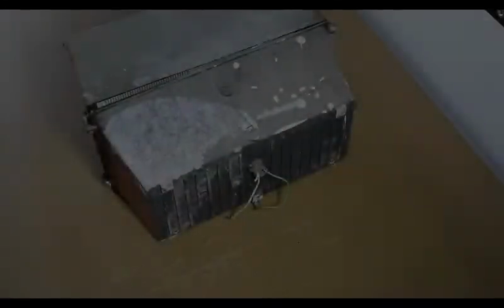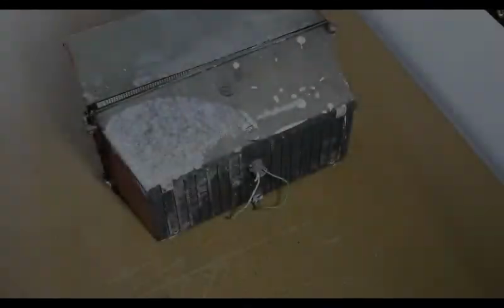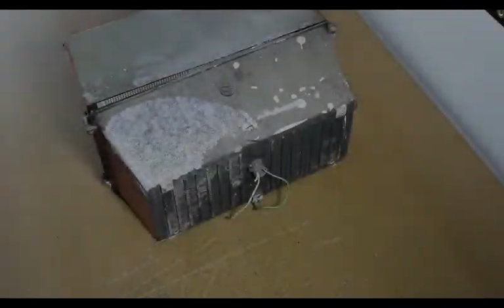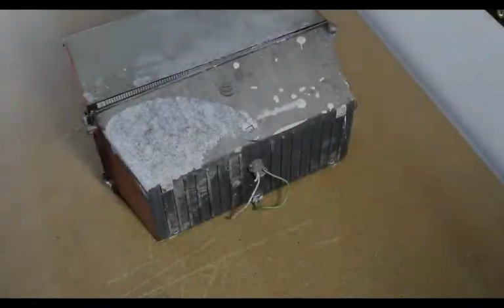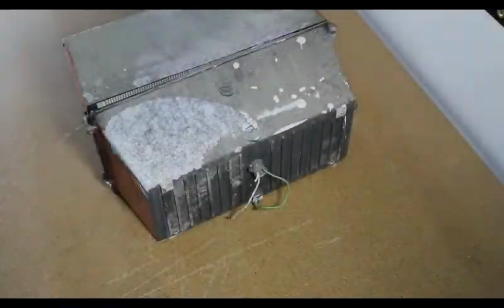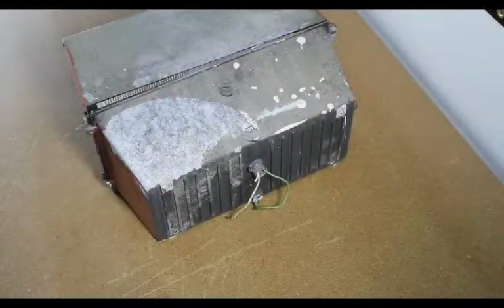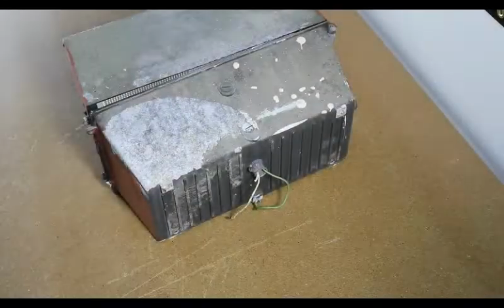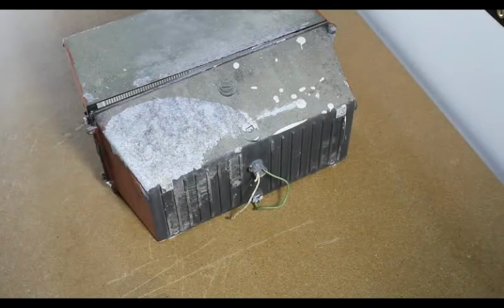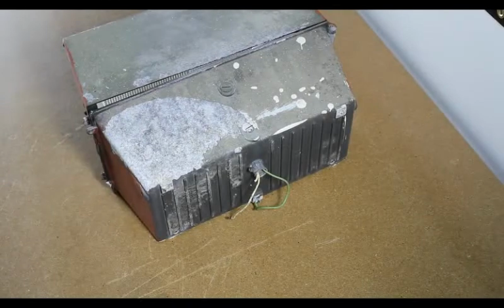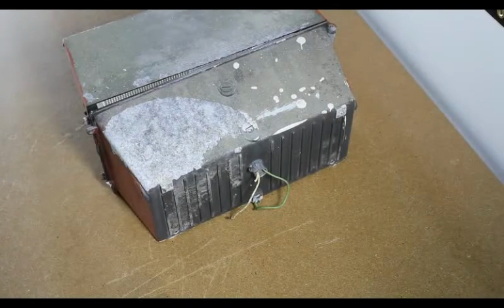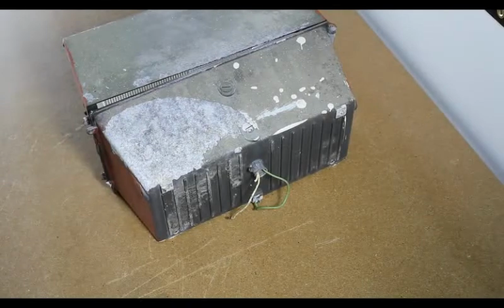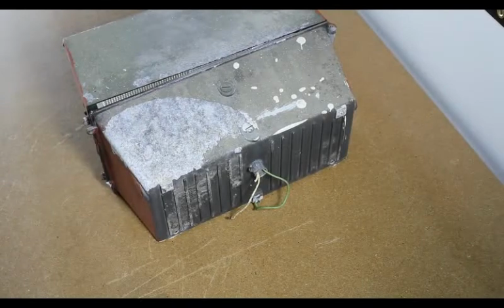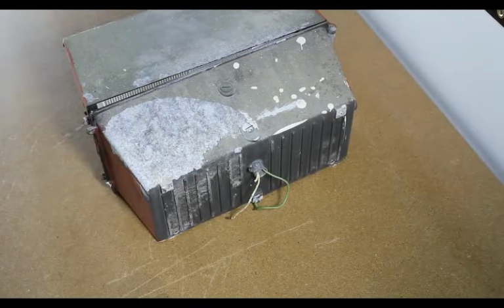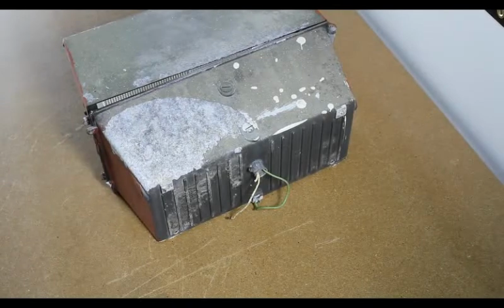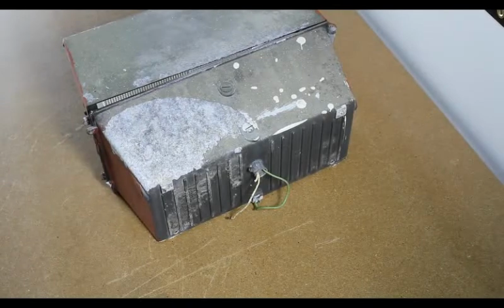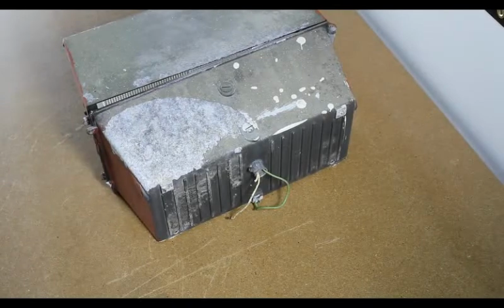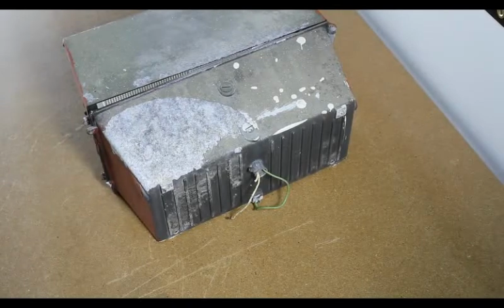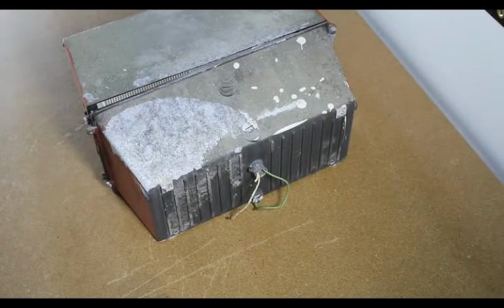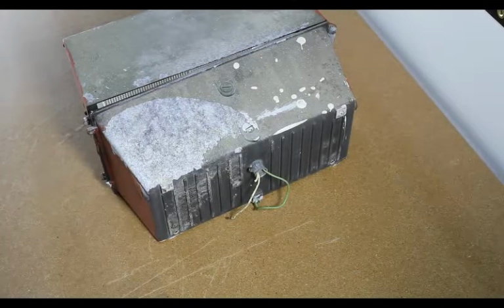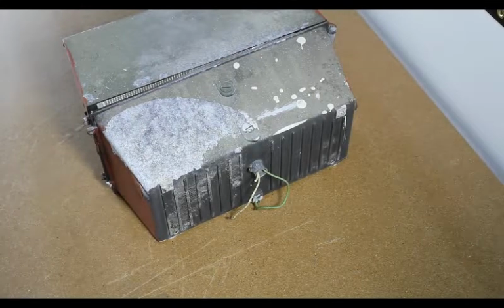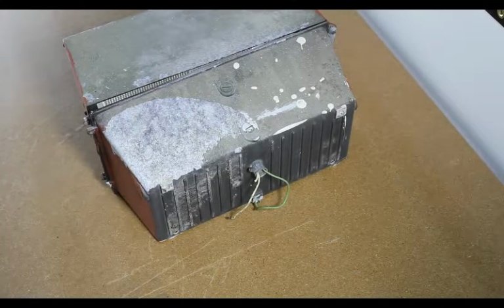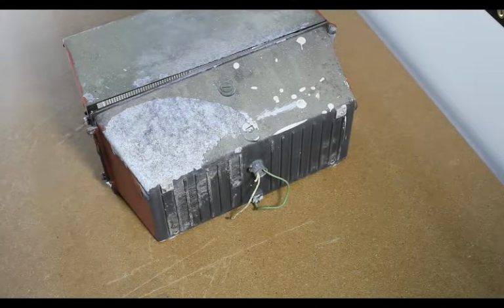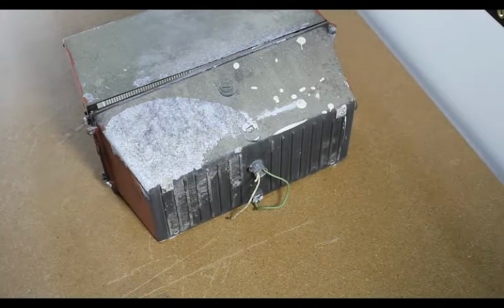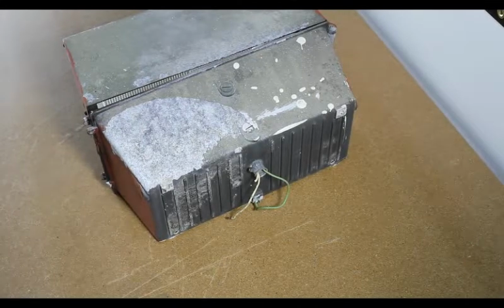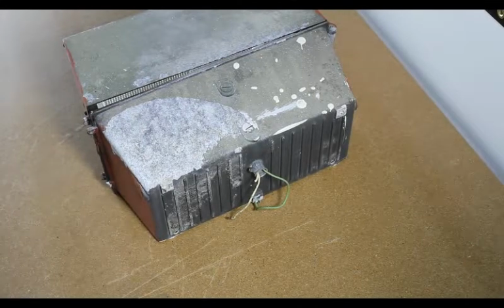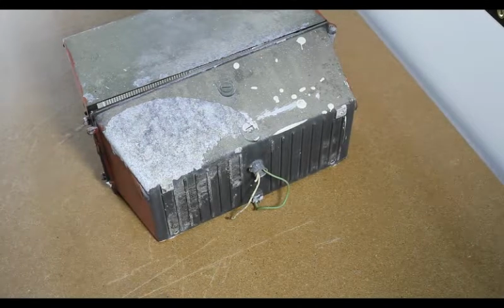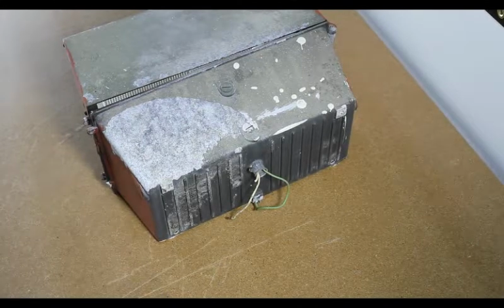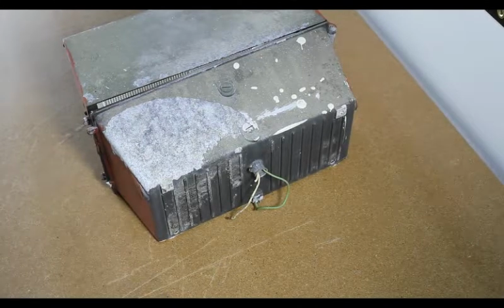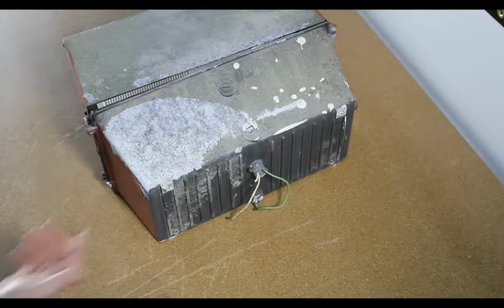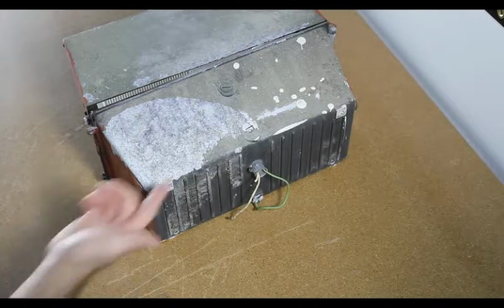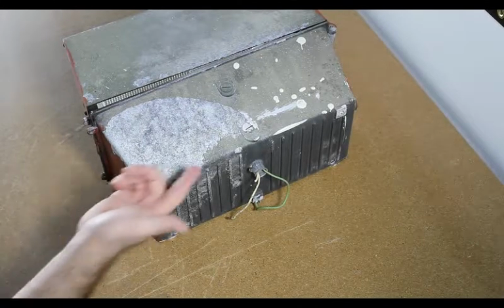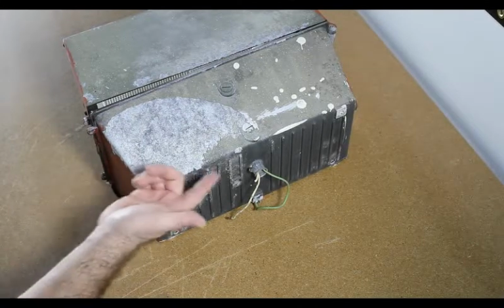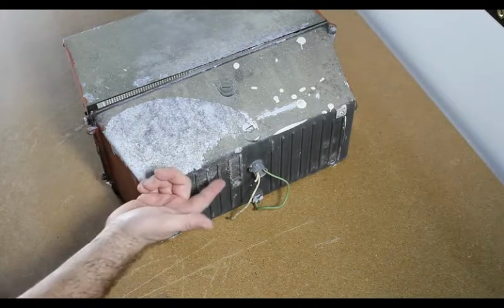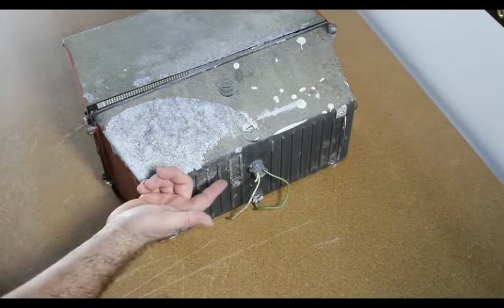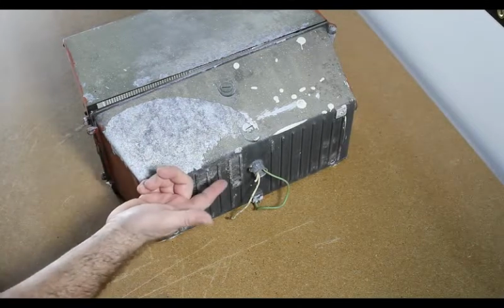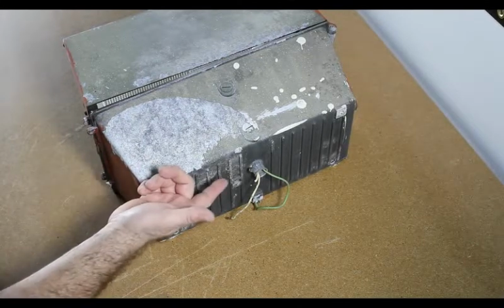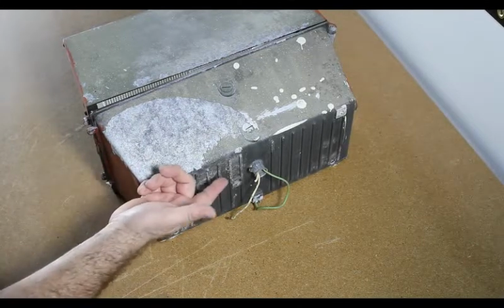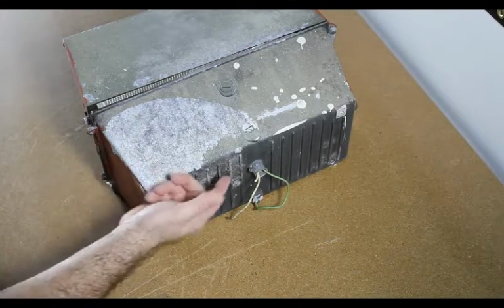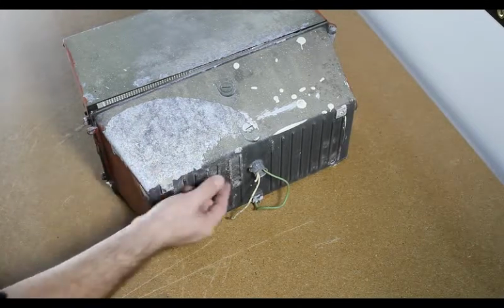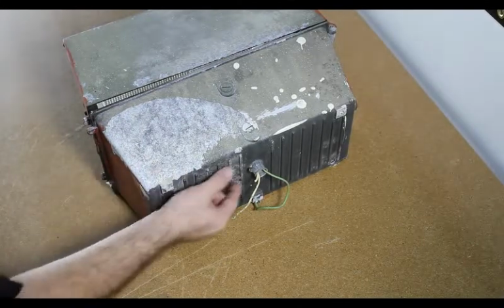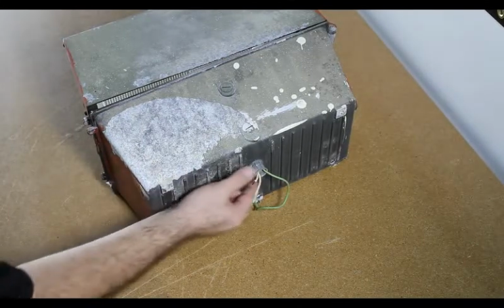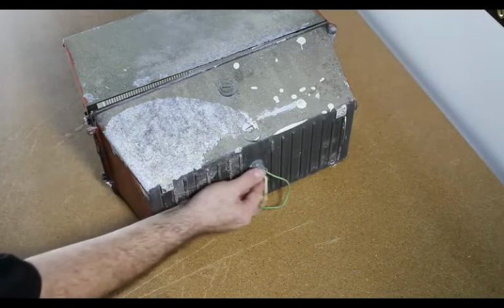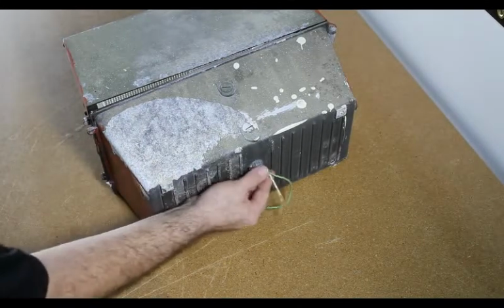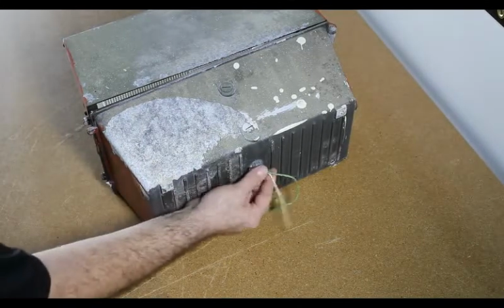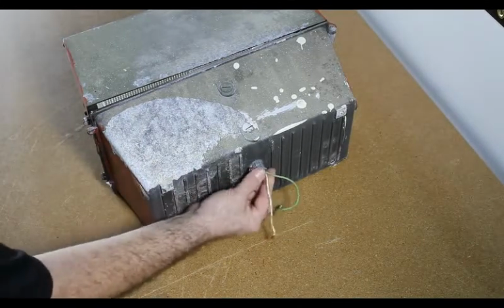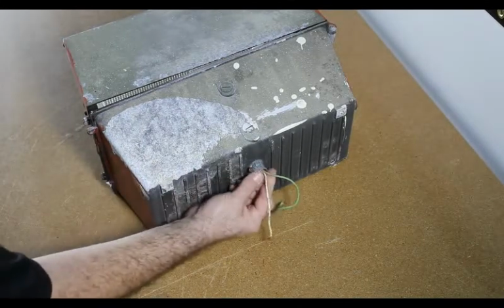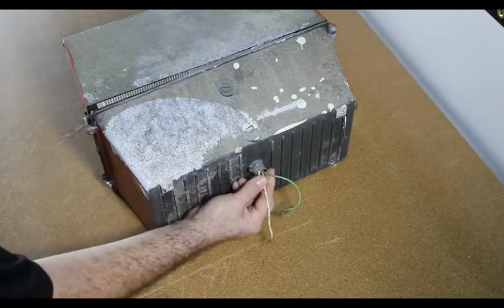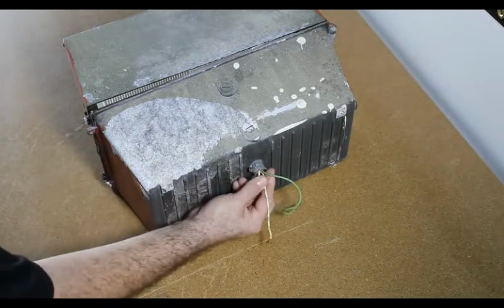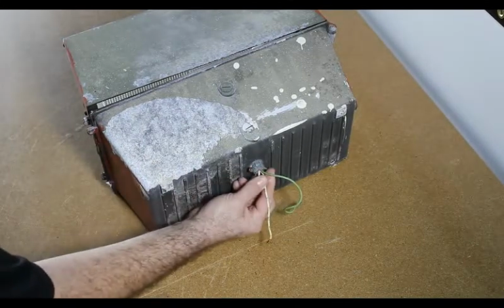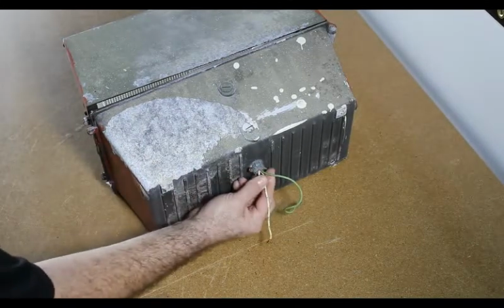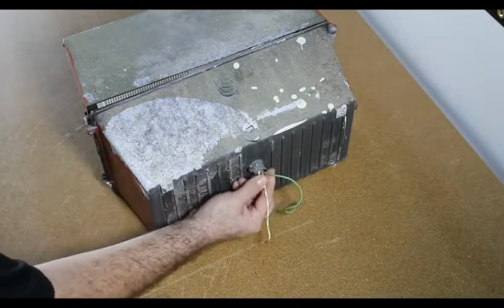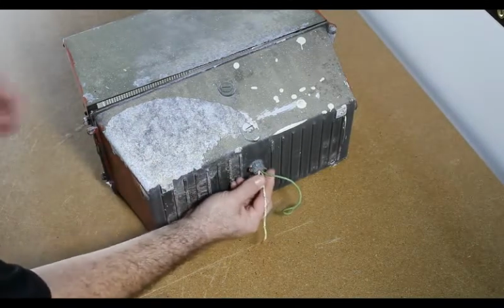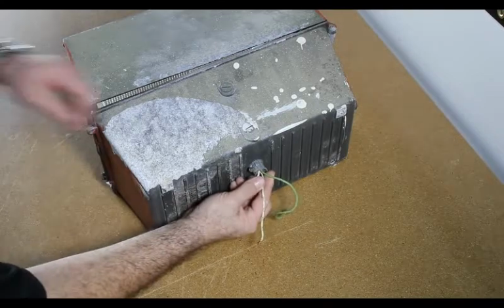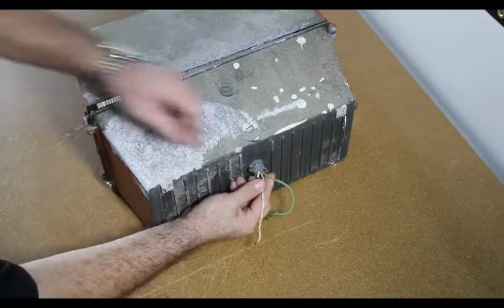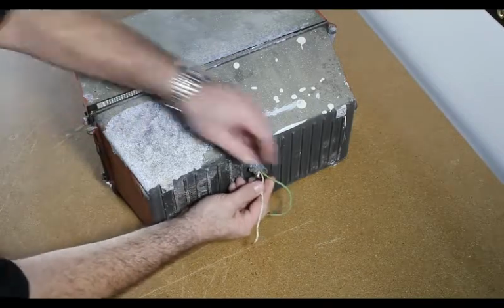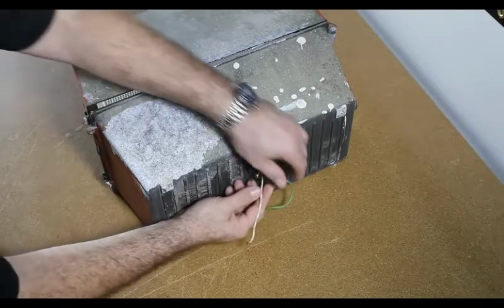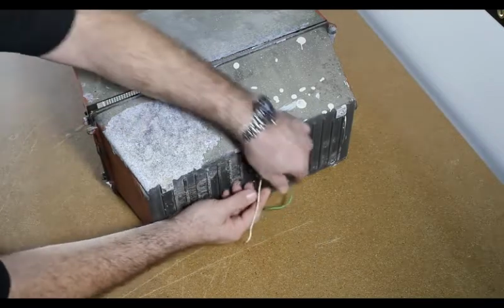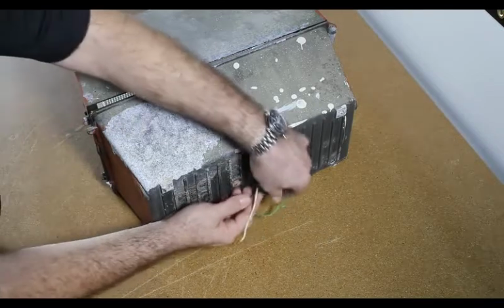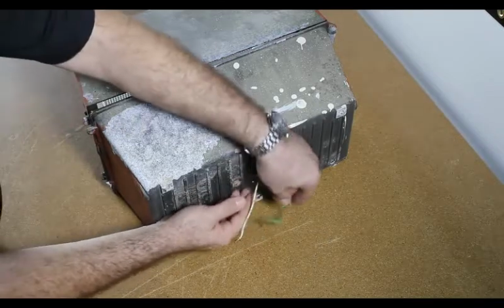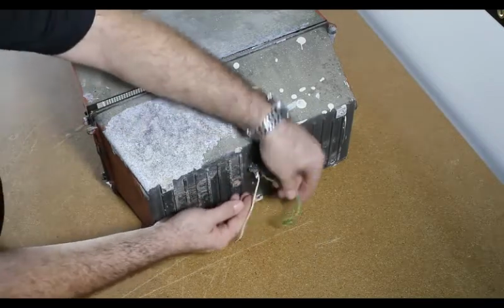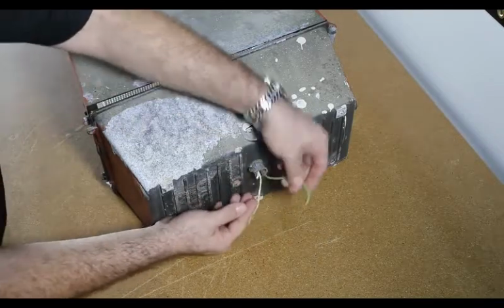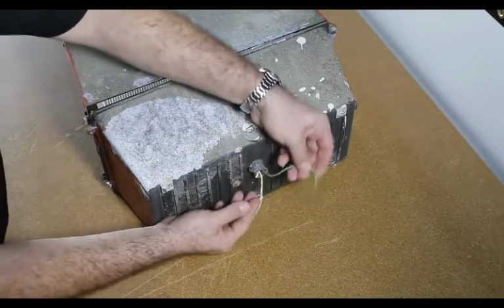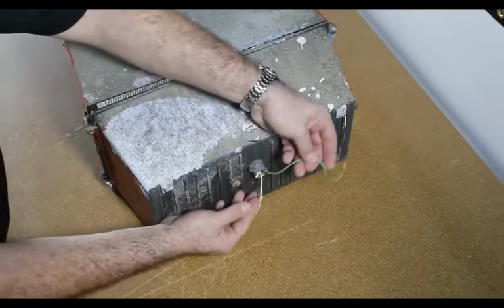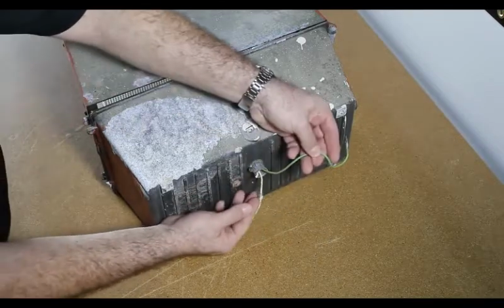From the back, you can see the hot wire in, neutral wire, and ground wire. These wires go directly into the ballast.